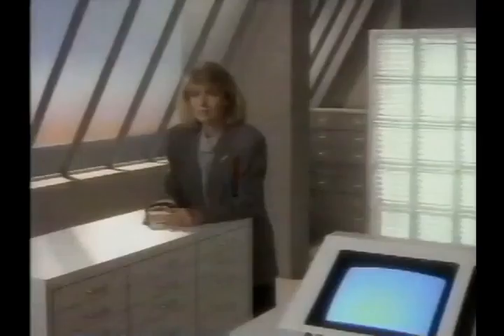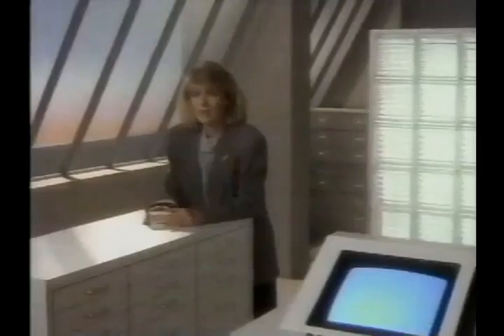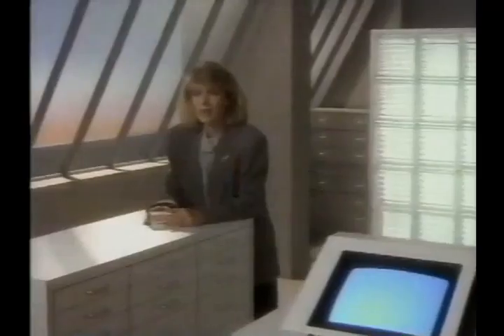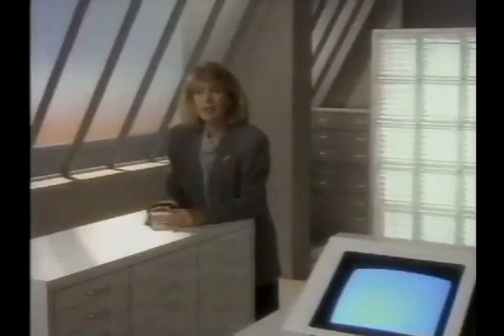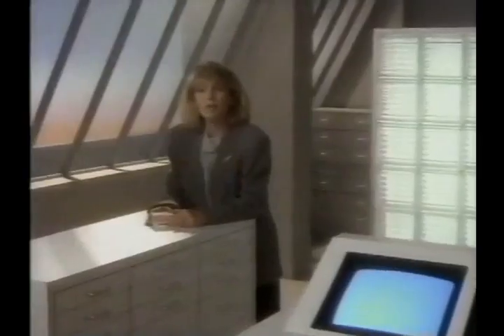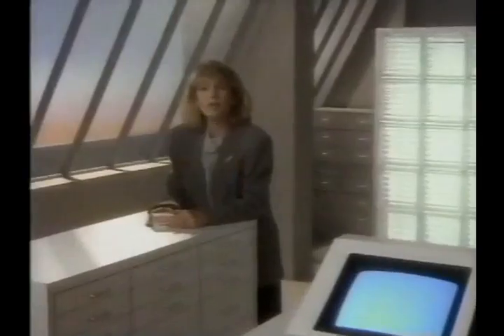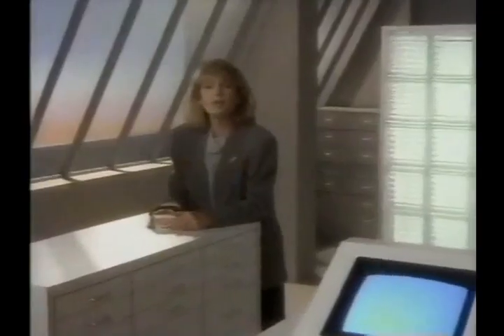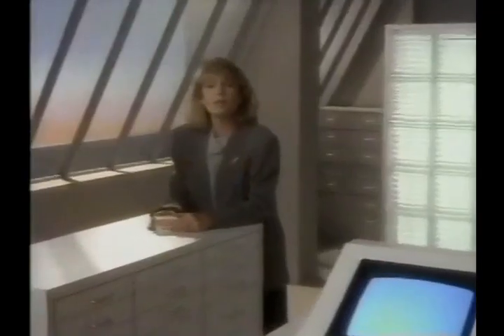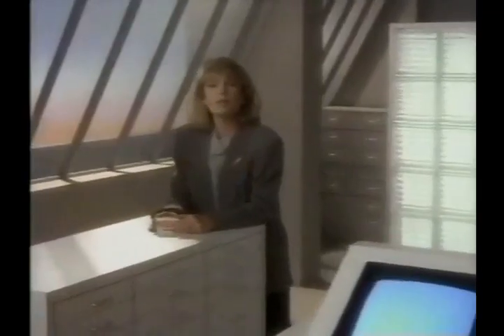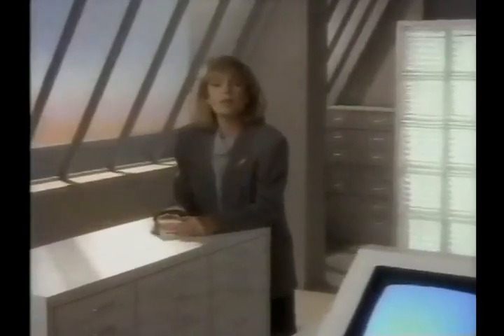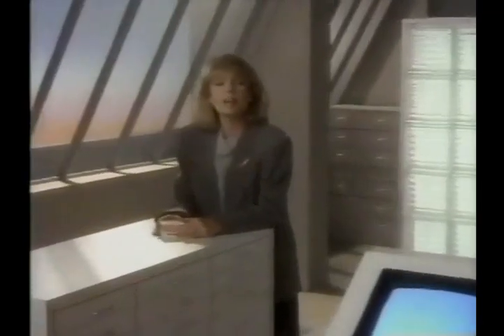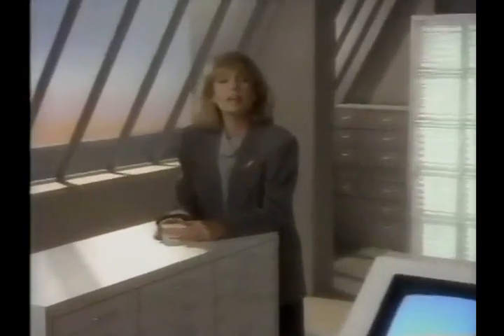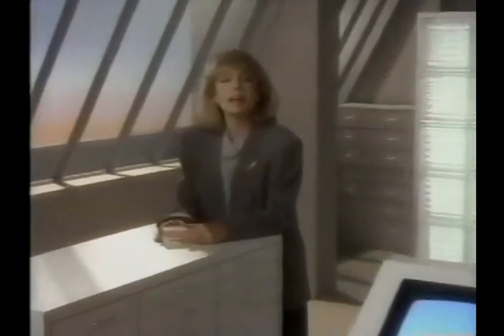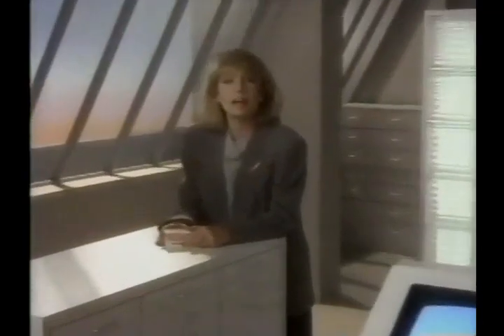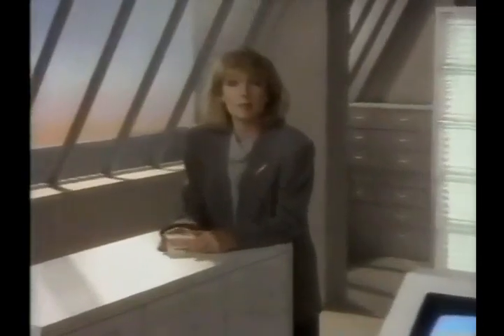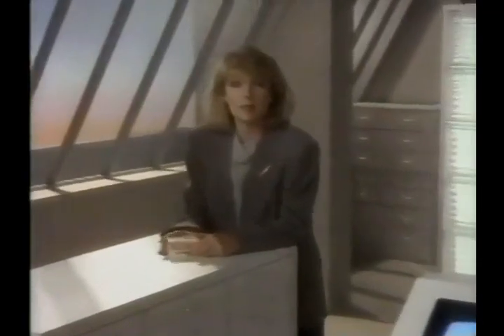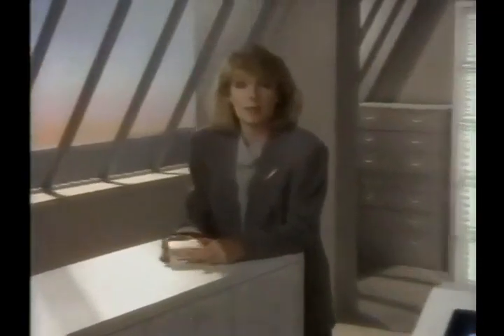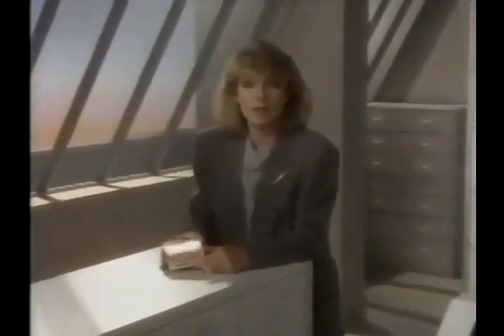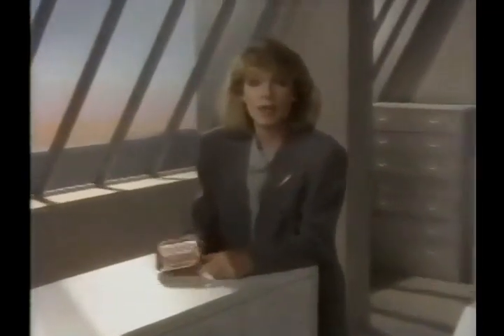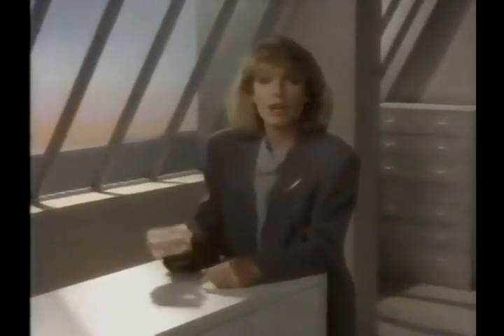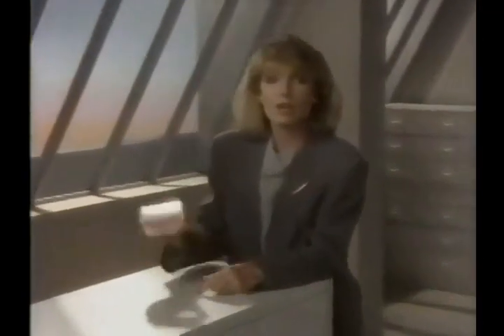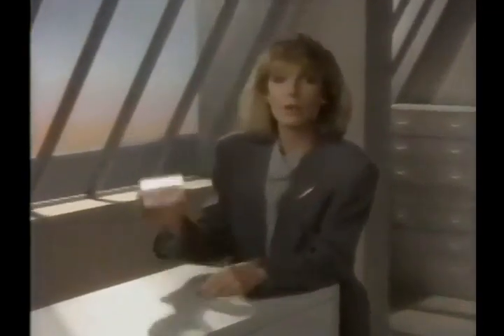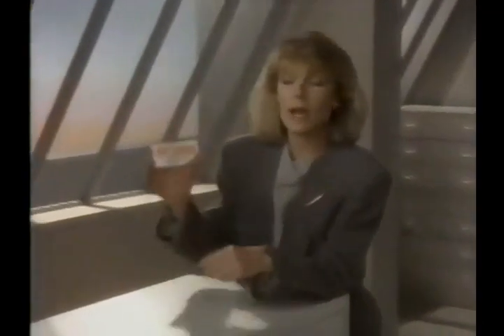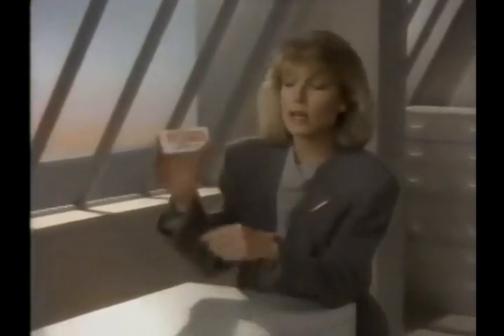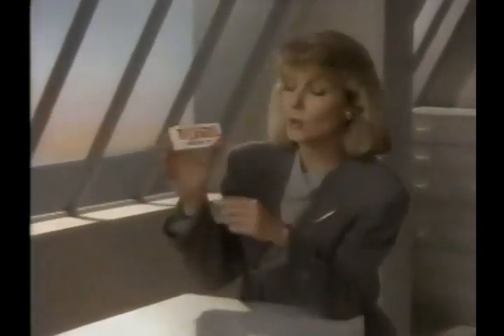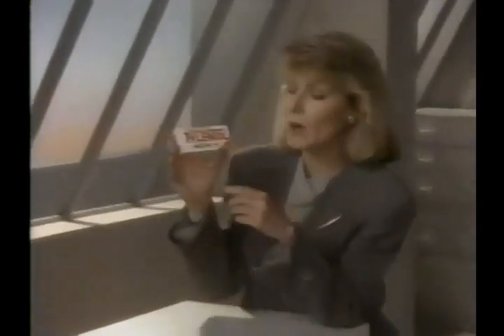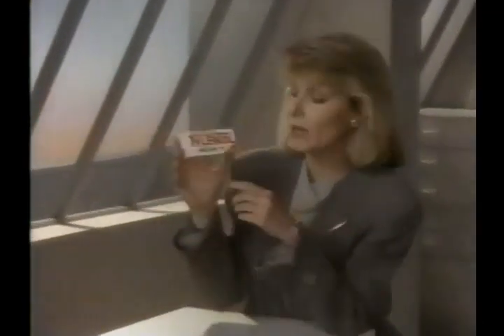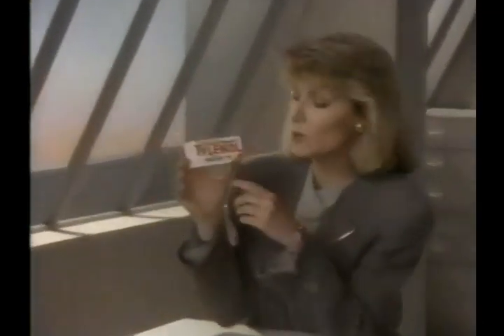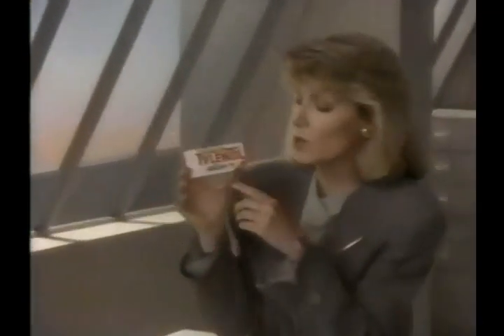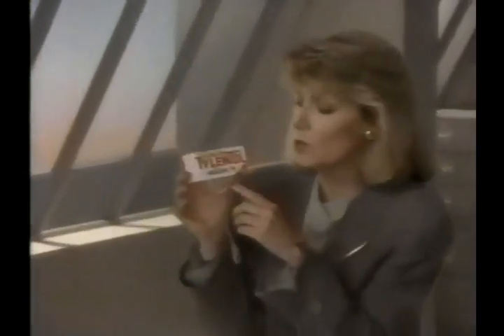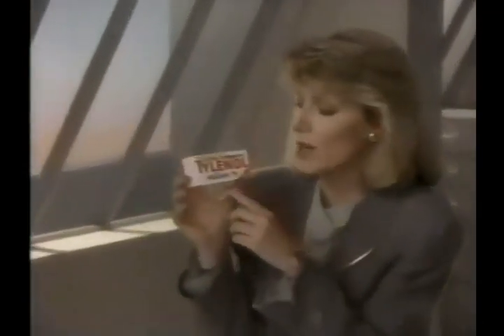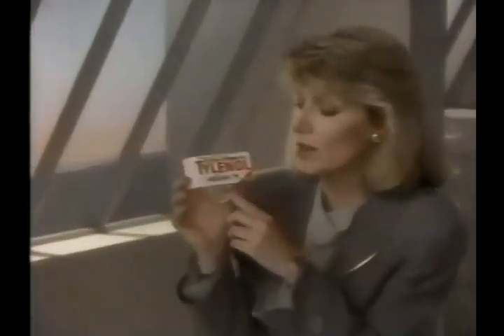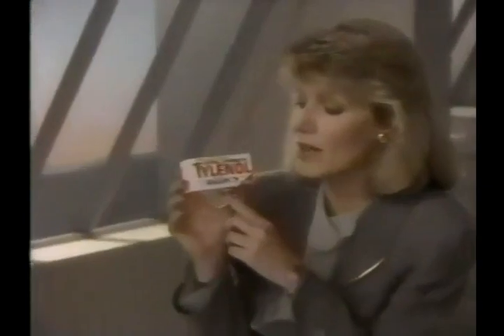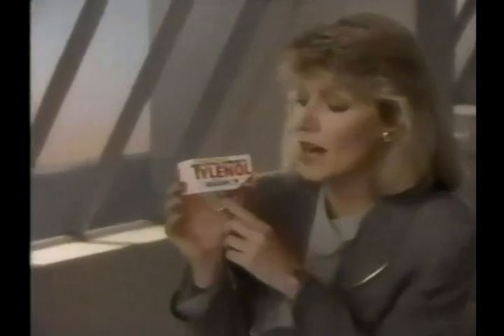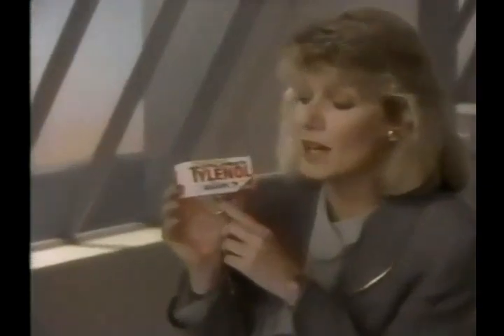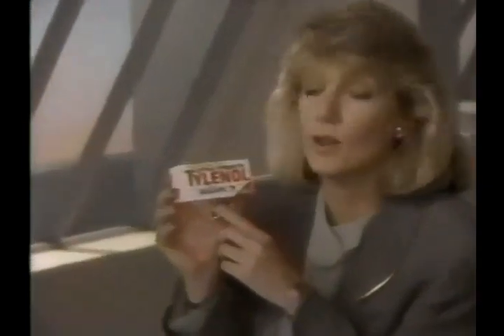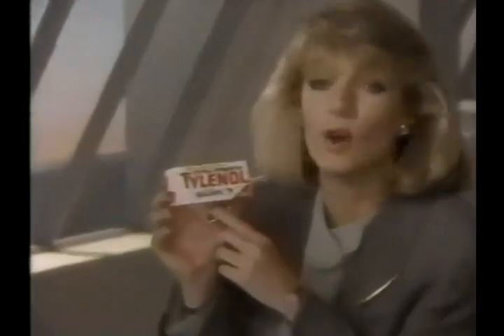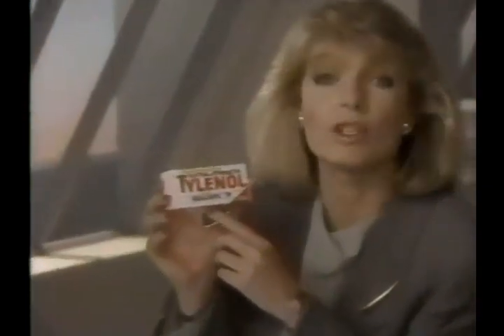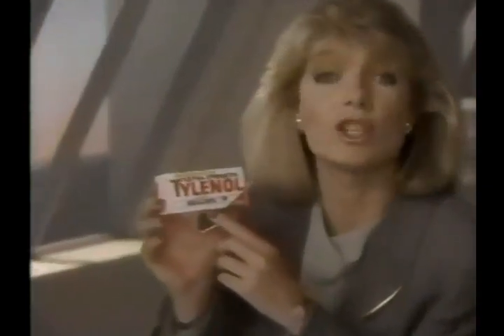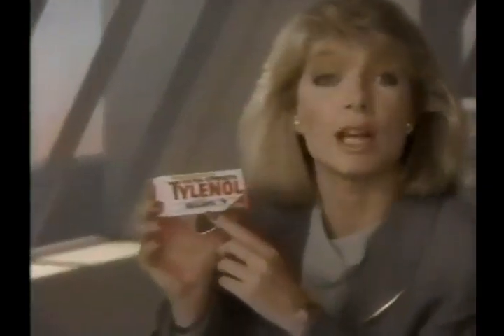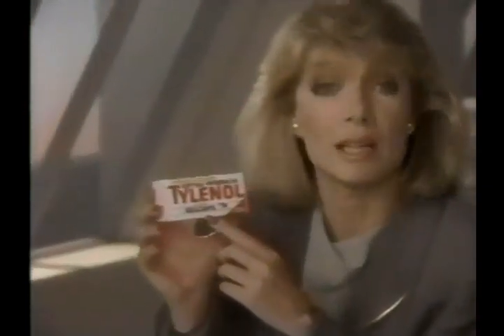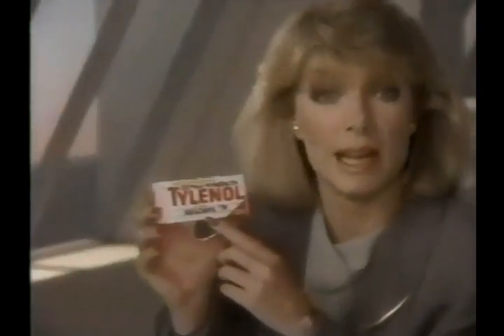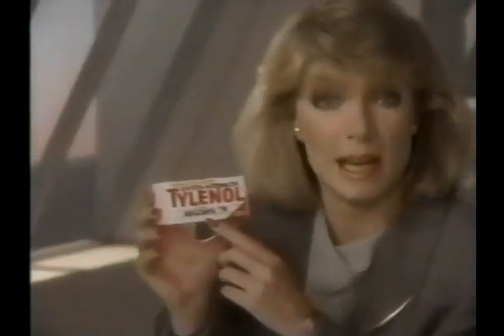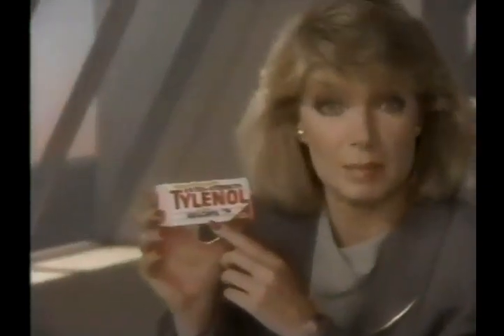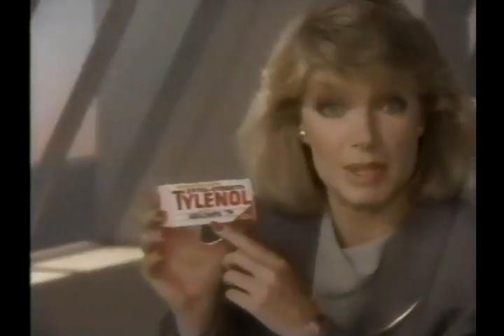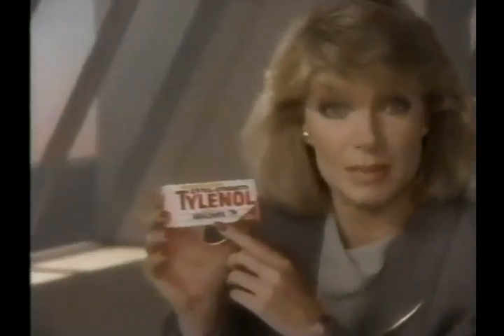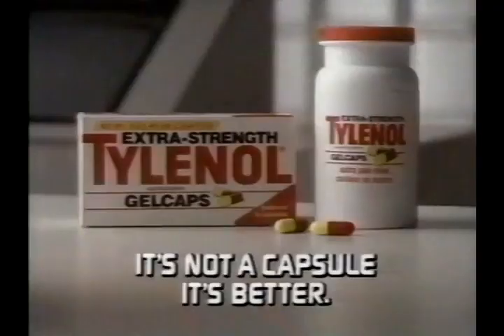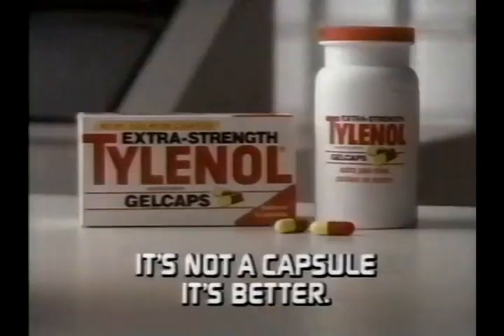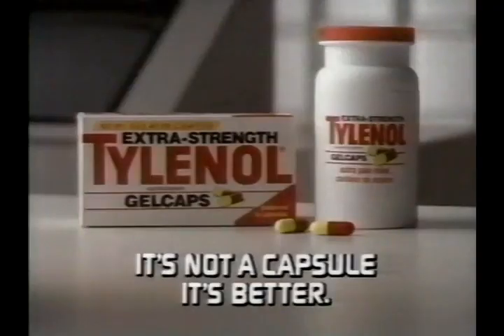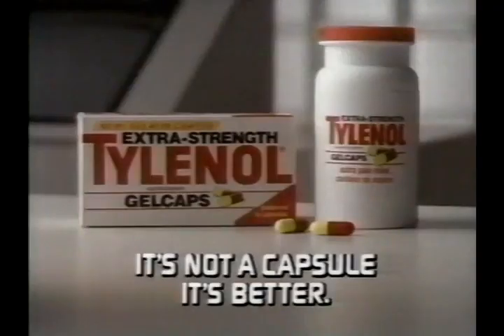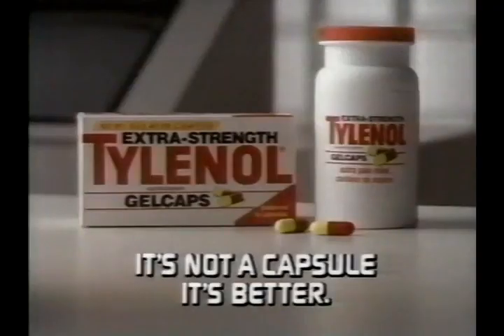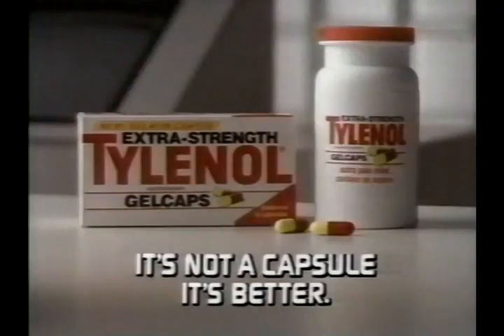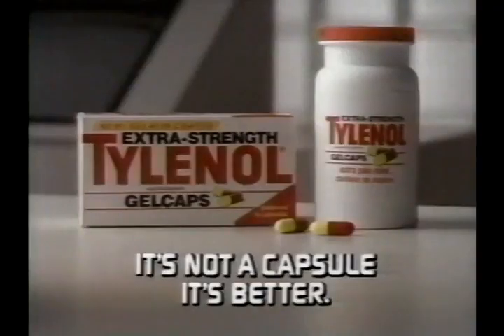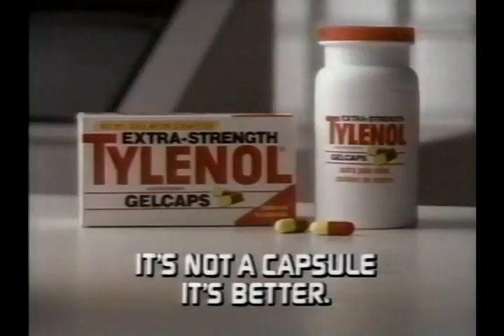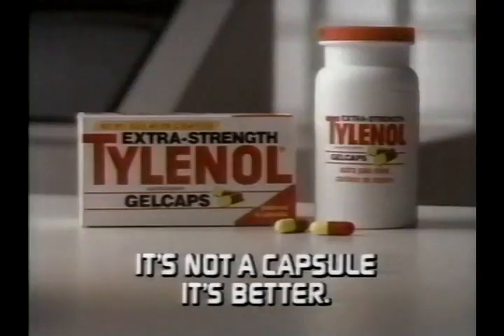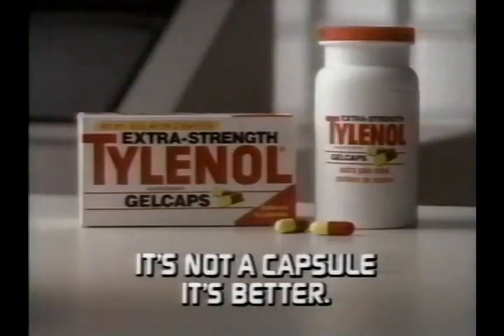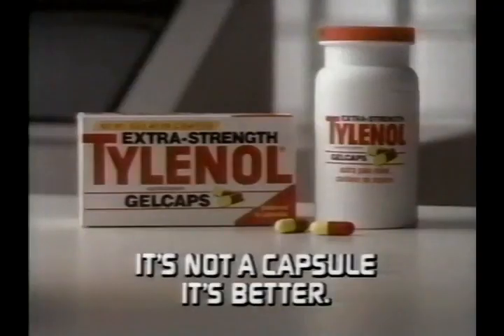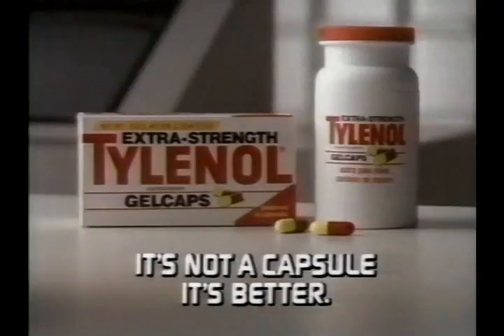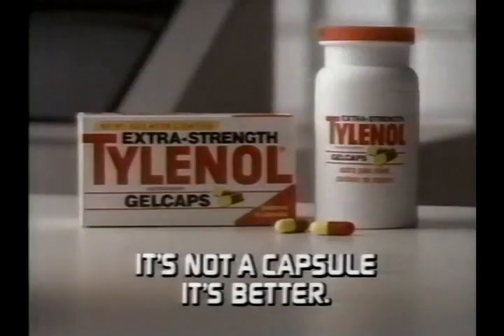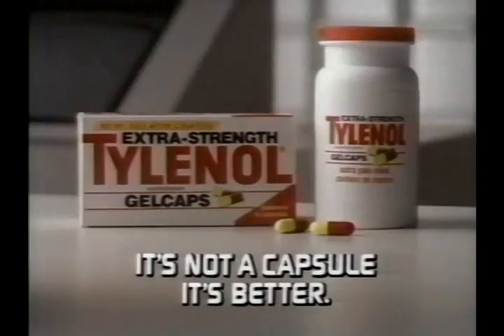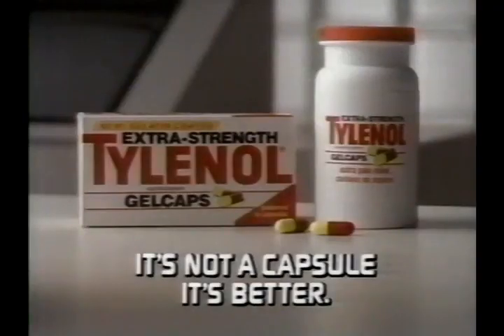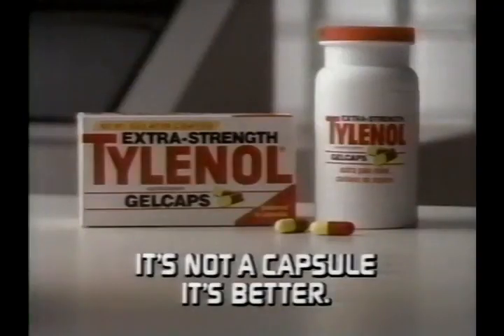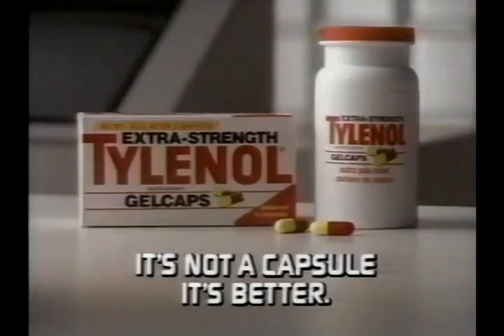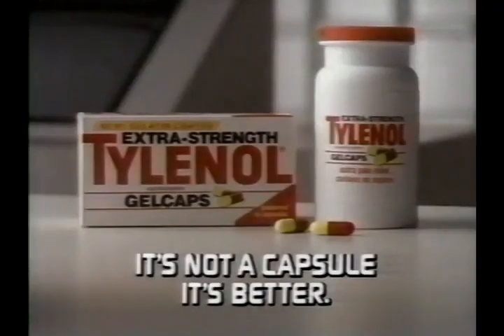If you used to take capsules, try new extra-strength Tylenol gel caps. It's not a capsule. It's better.